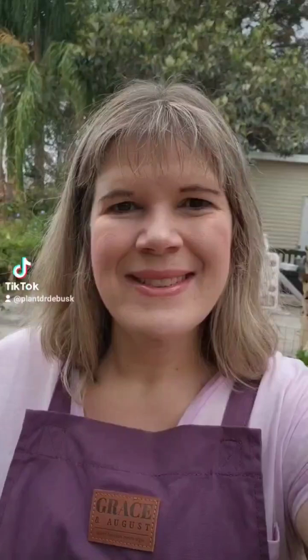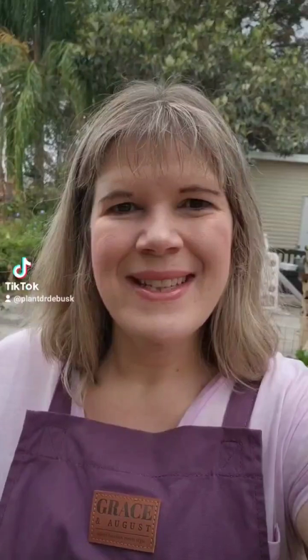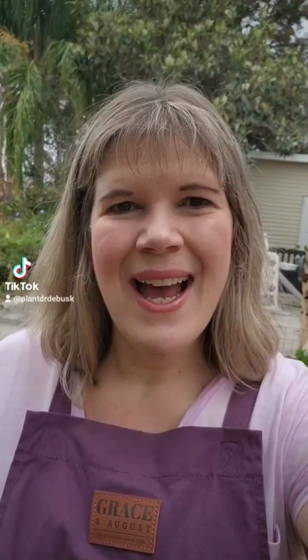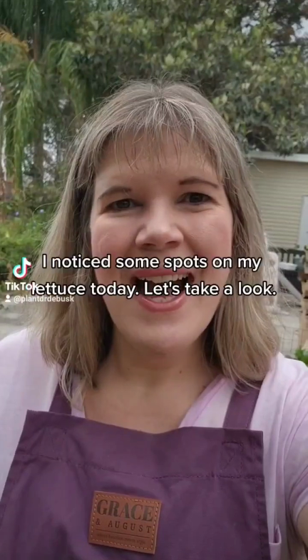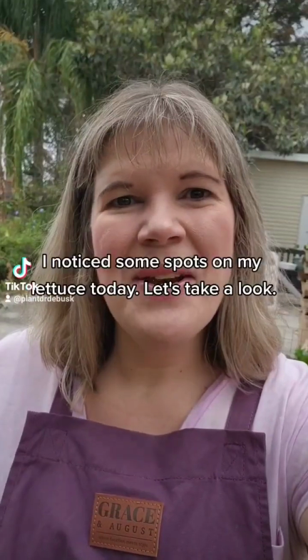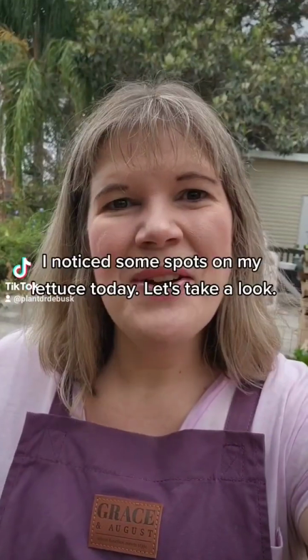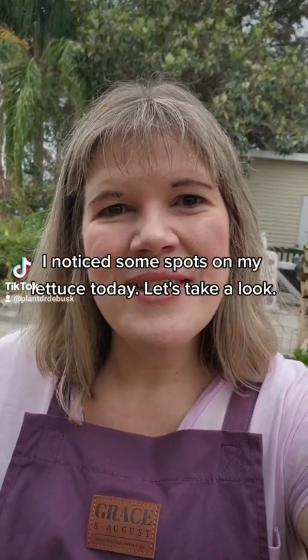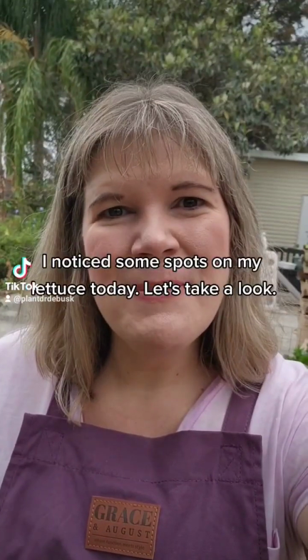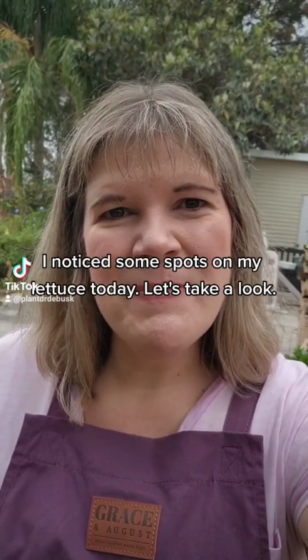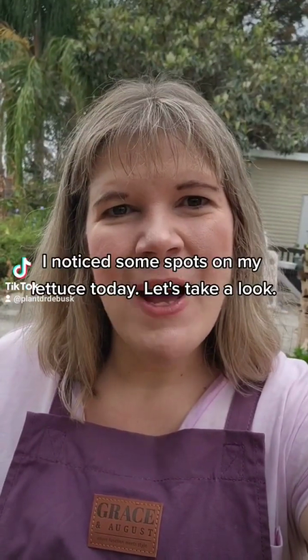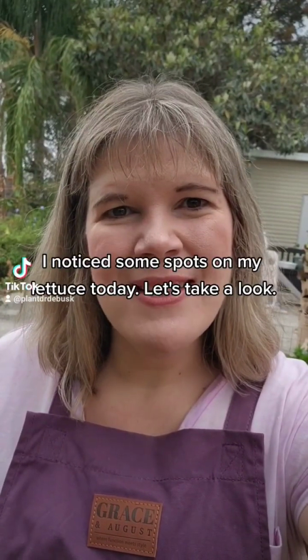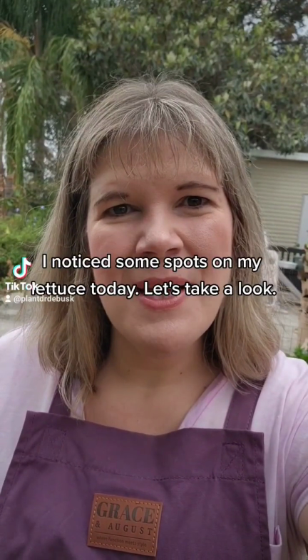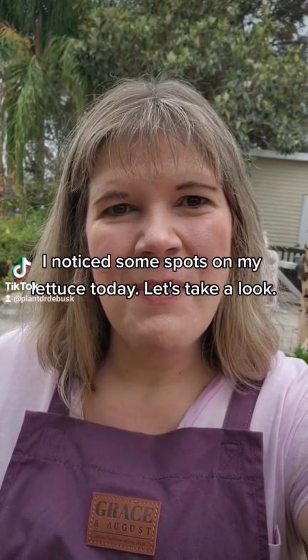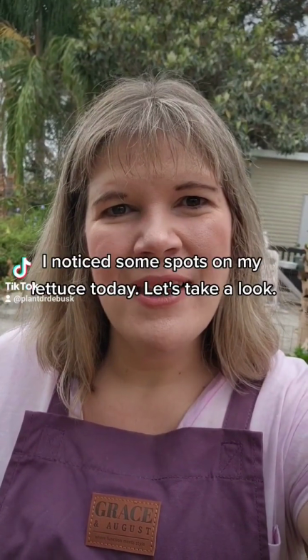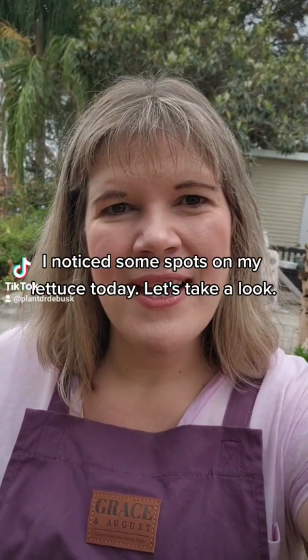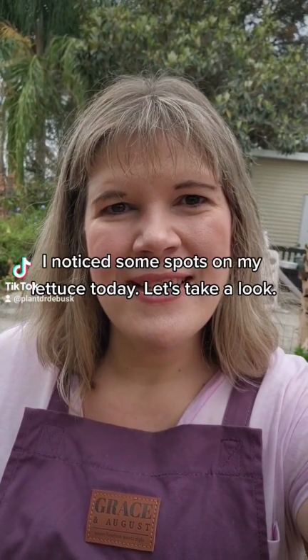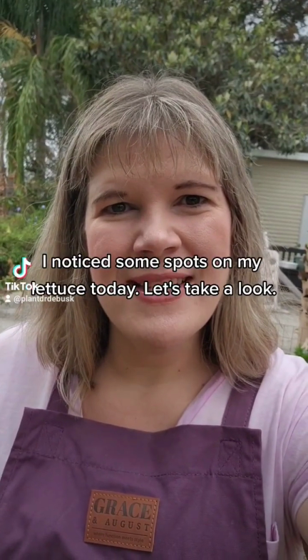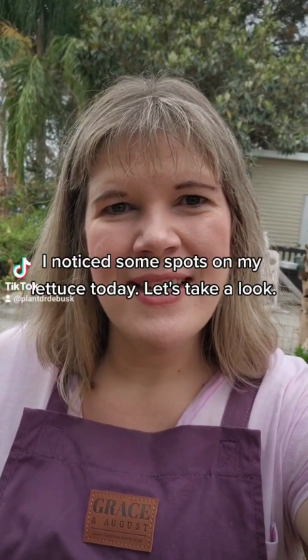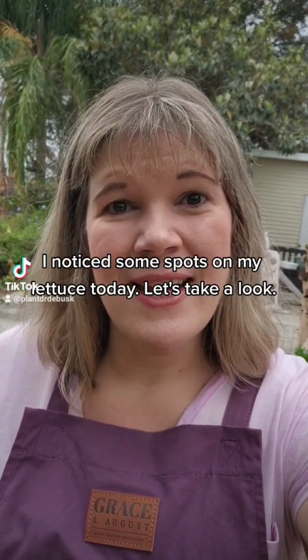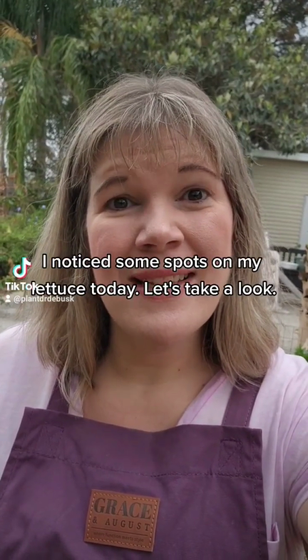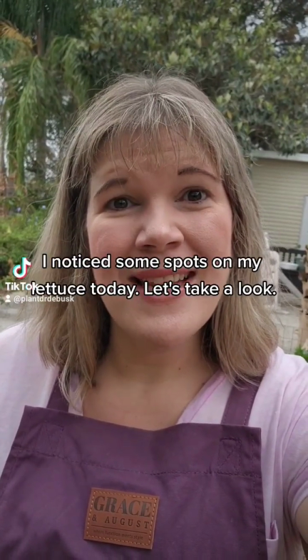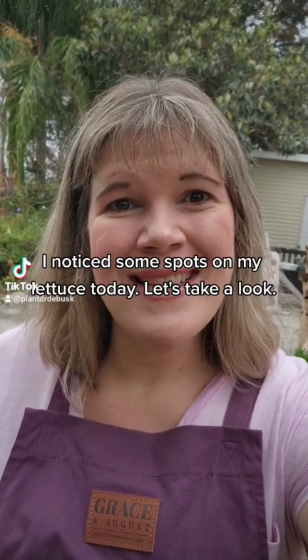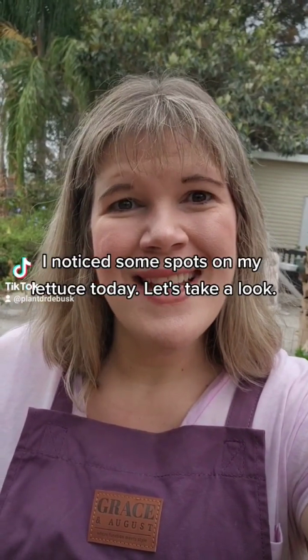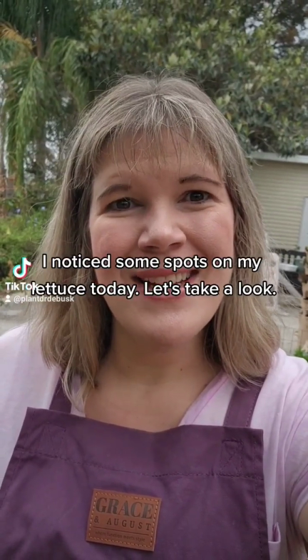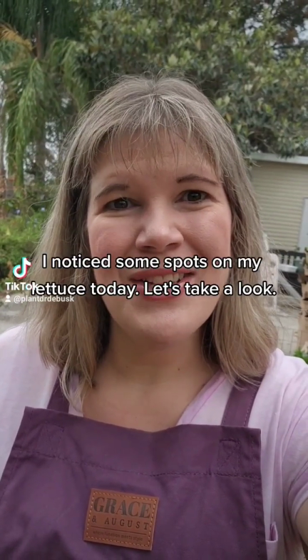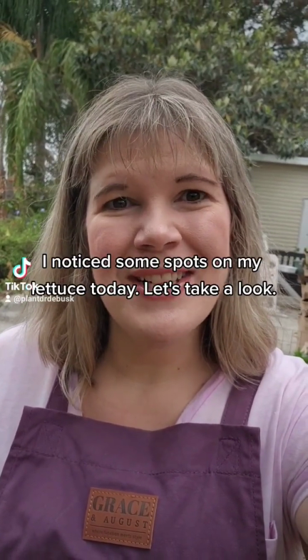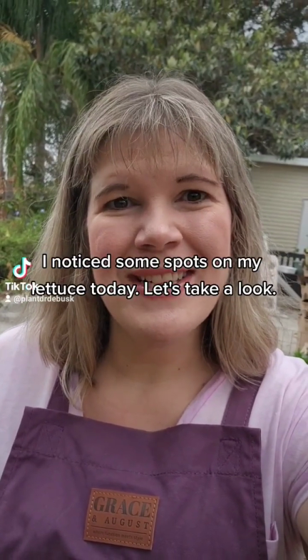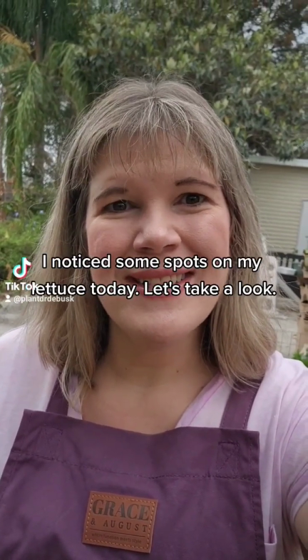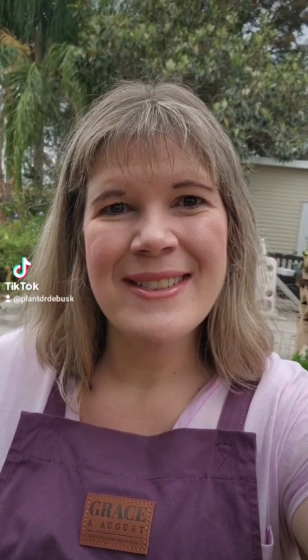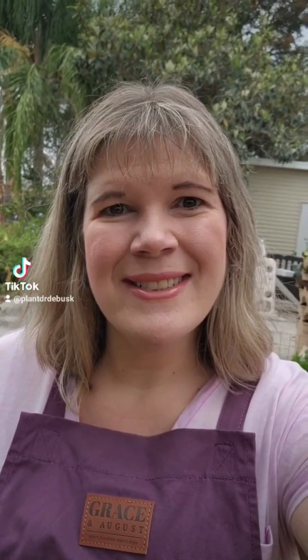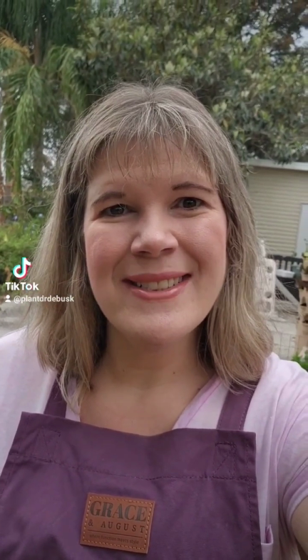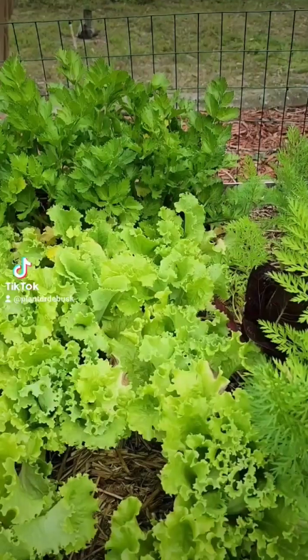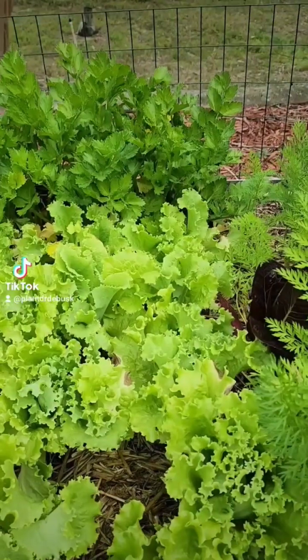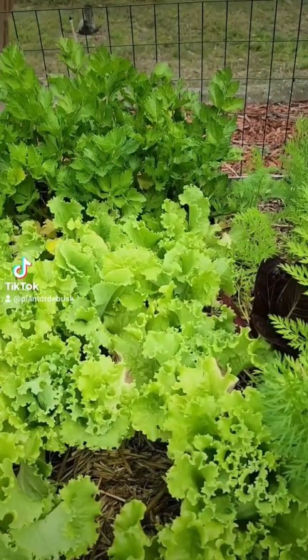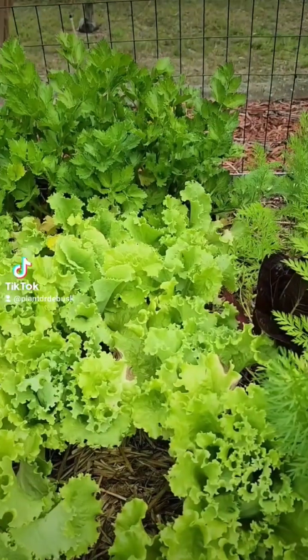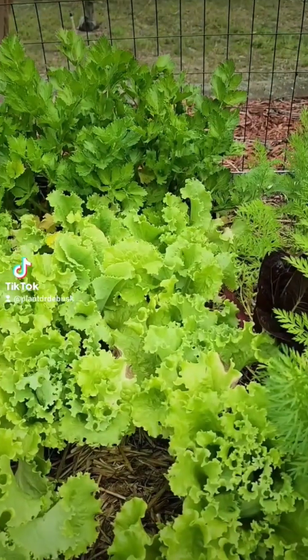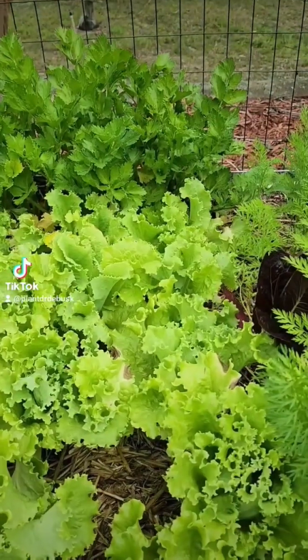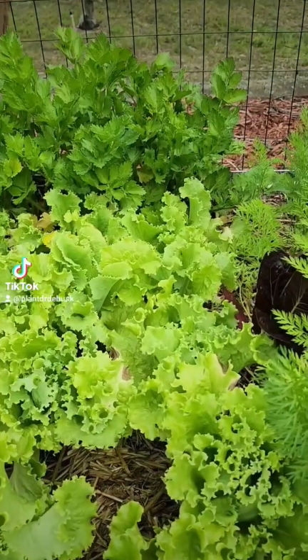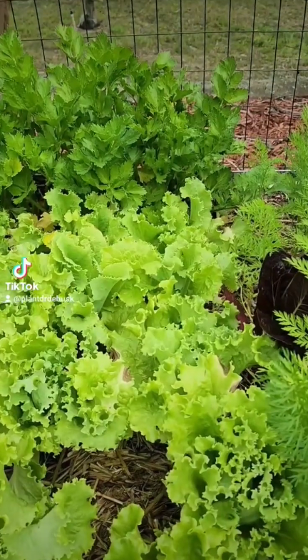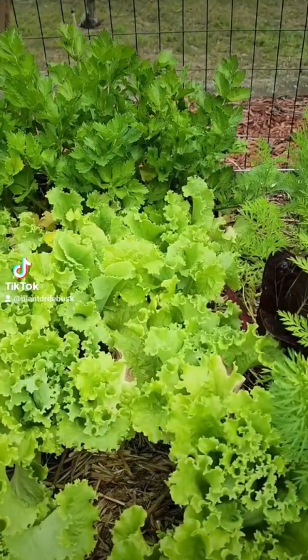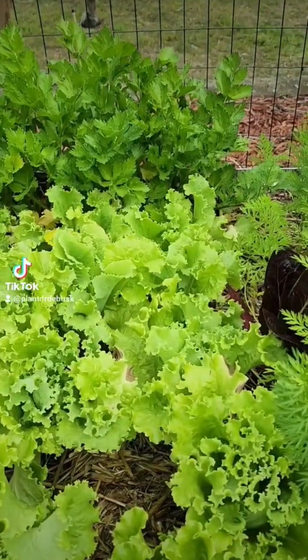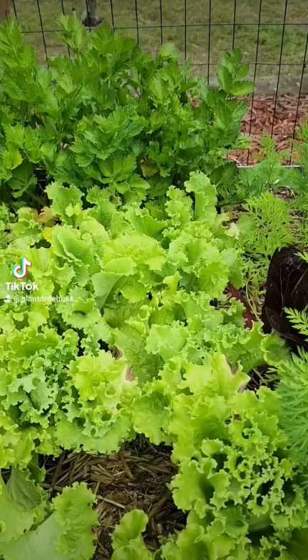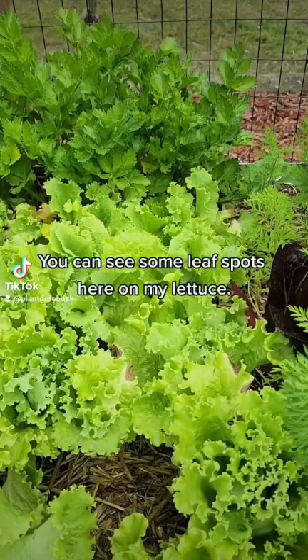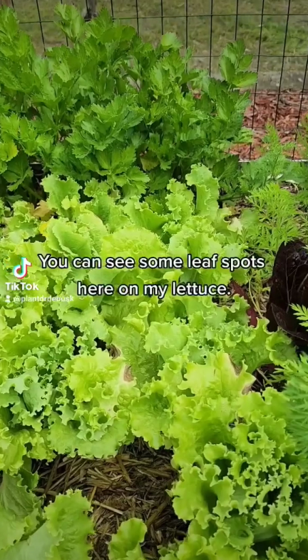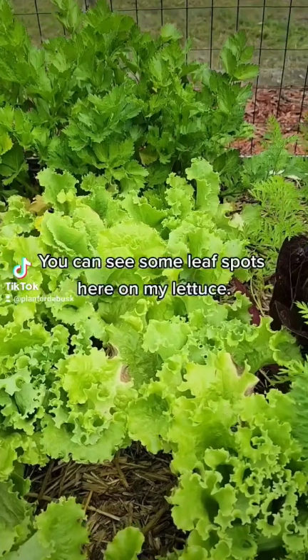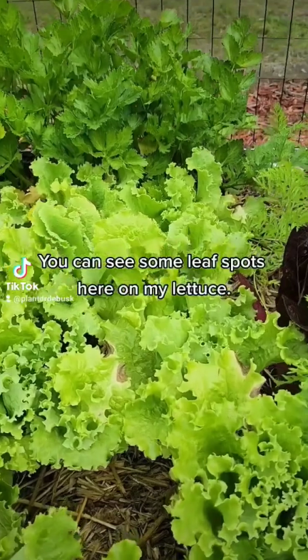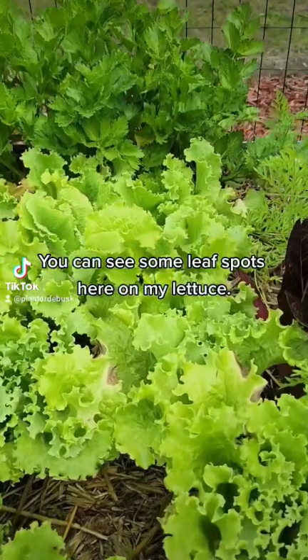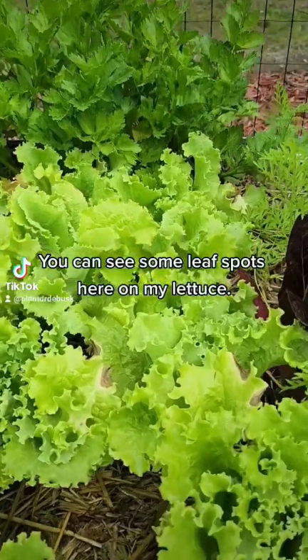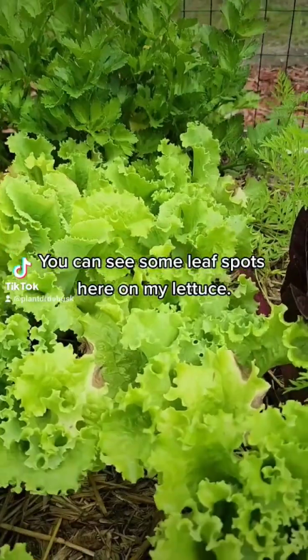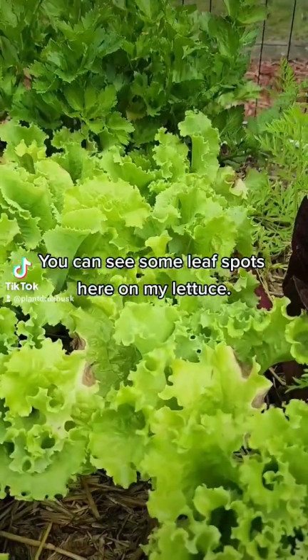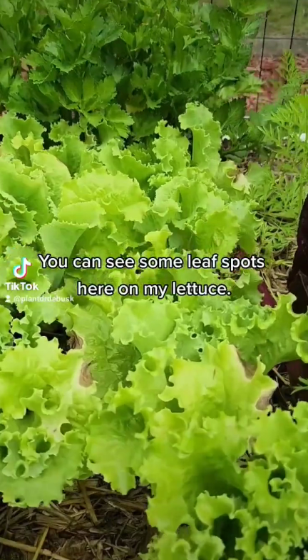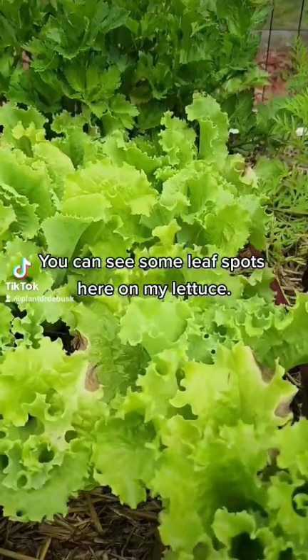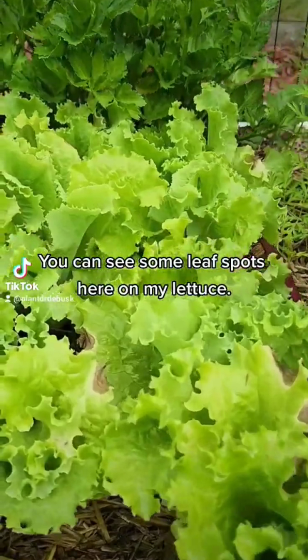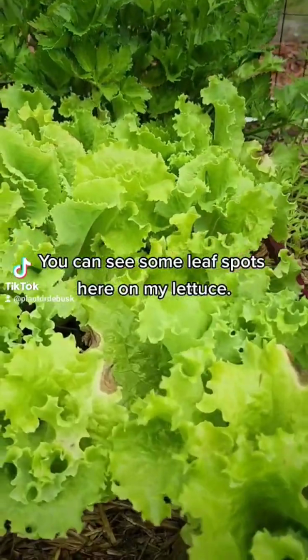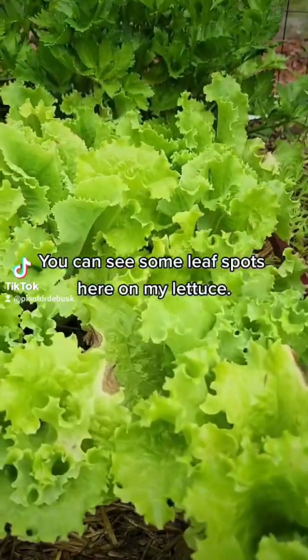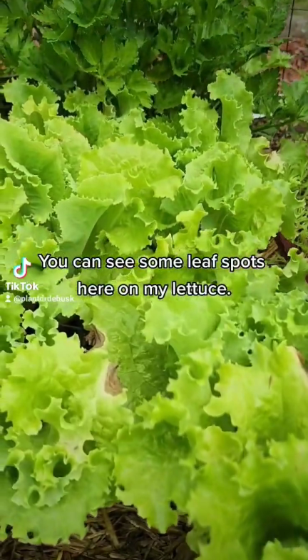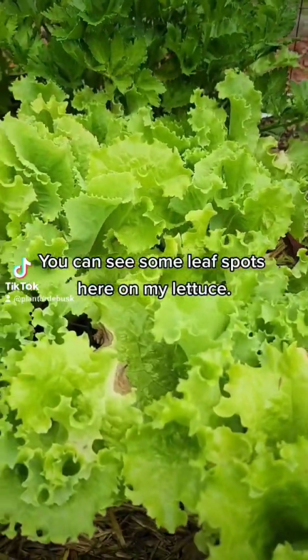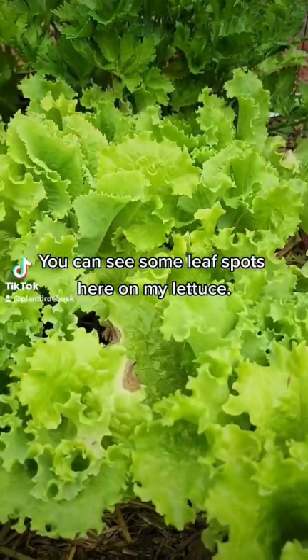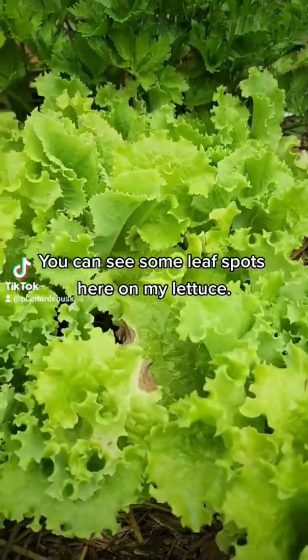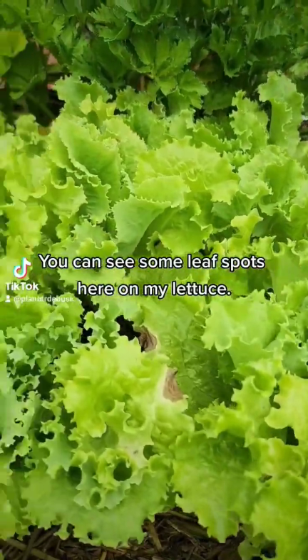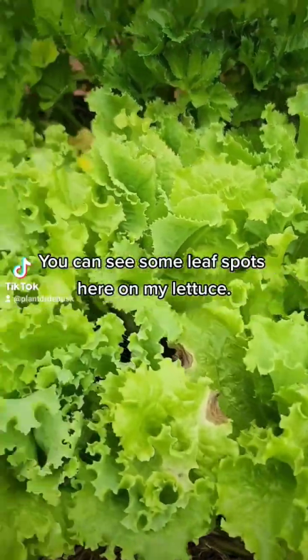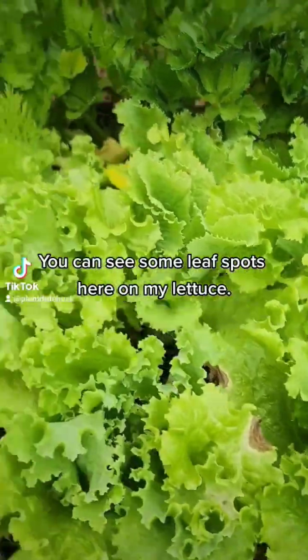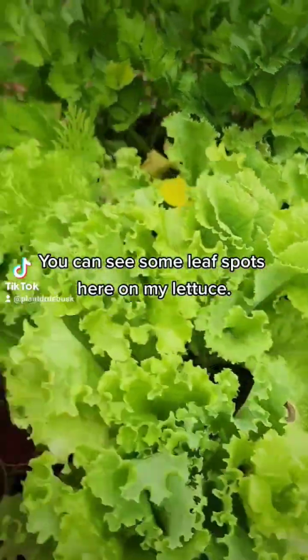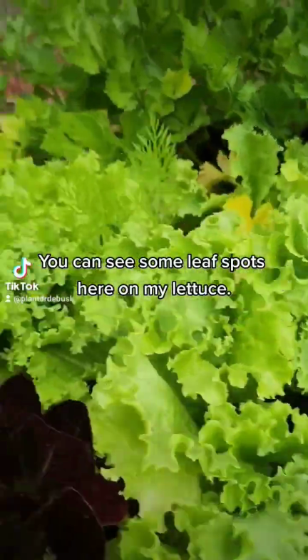I noticed some spots on my lettuce today. Let's take a look. You can see some leaf spots here on my lettuce.